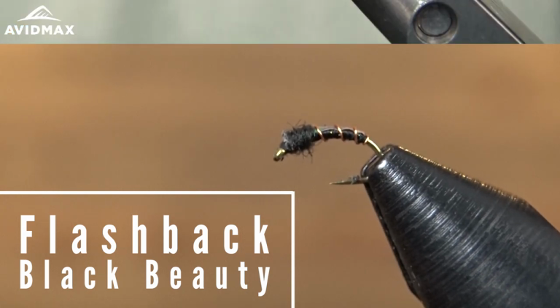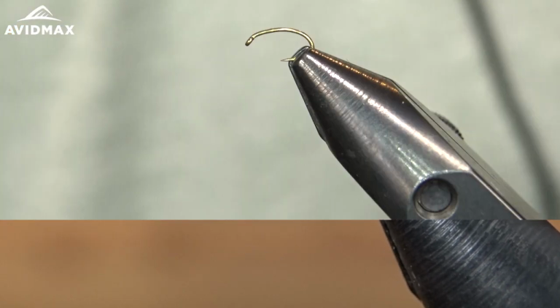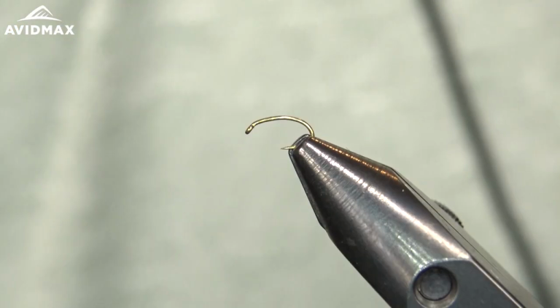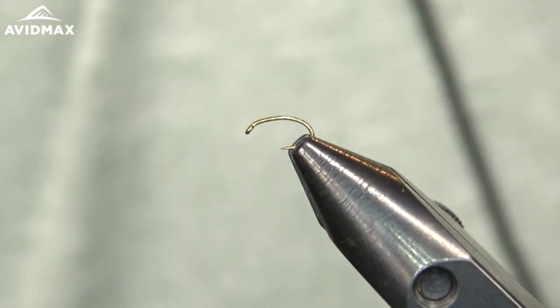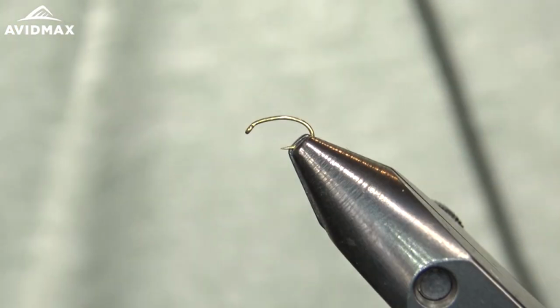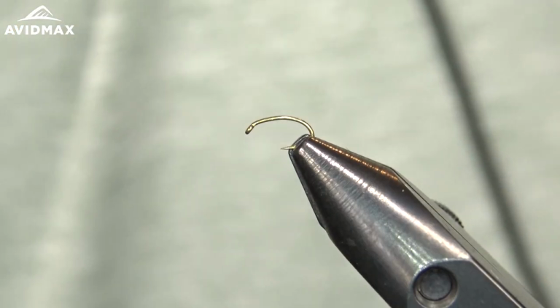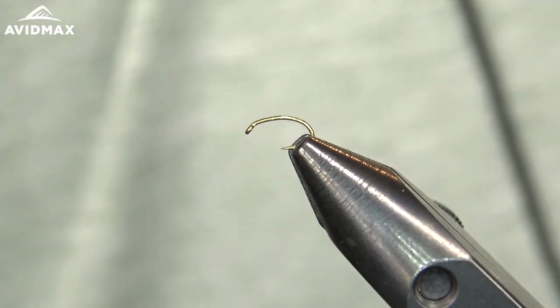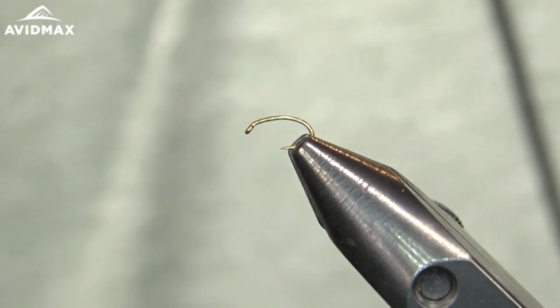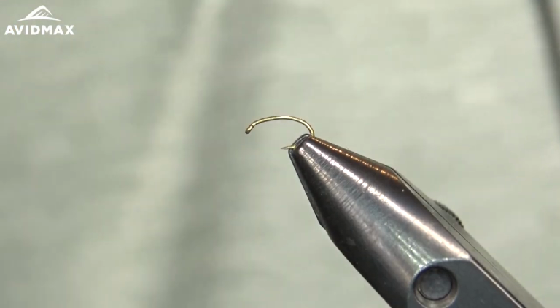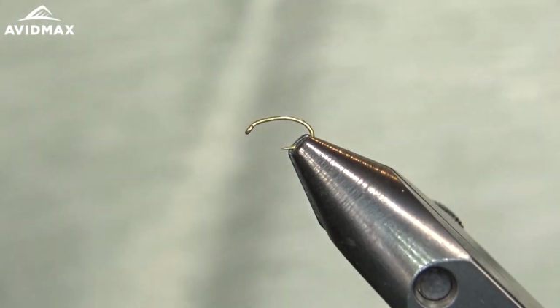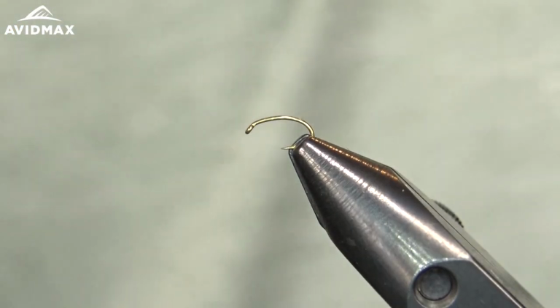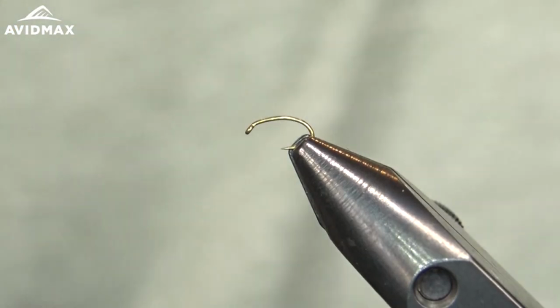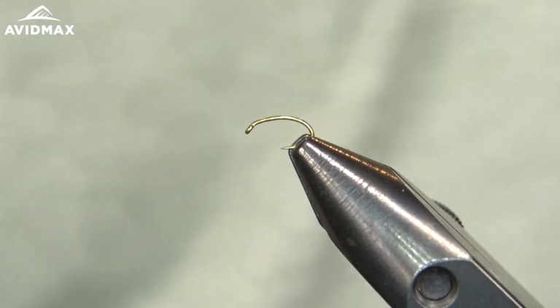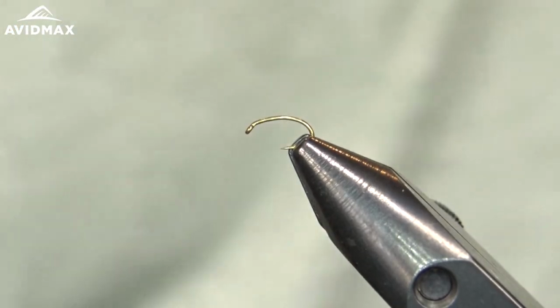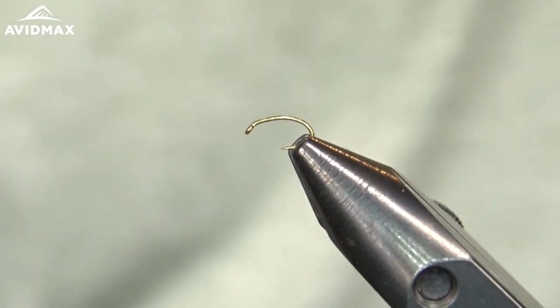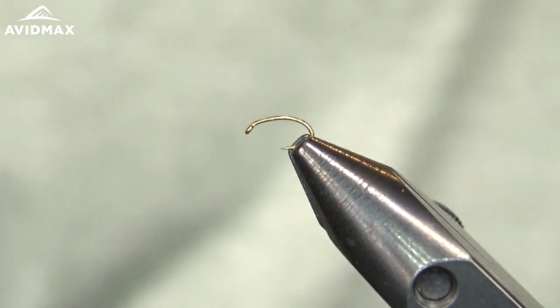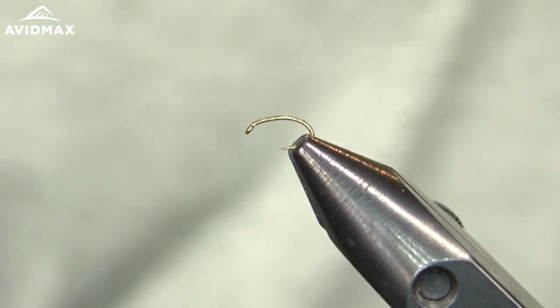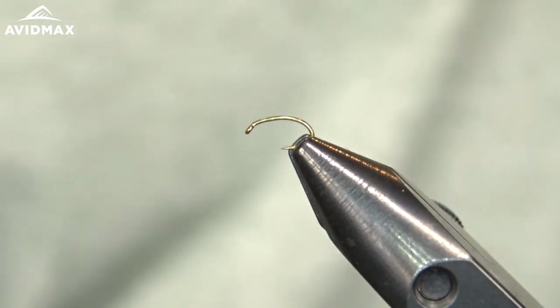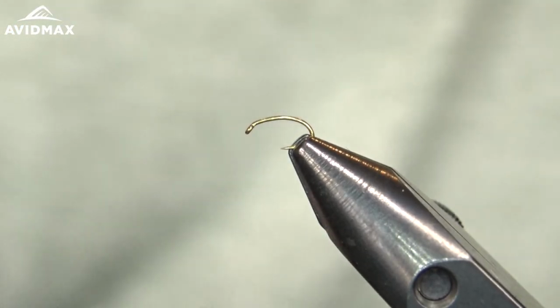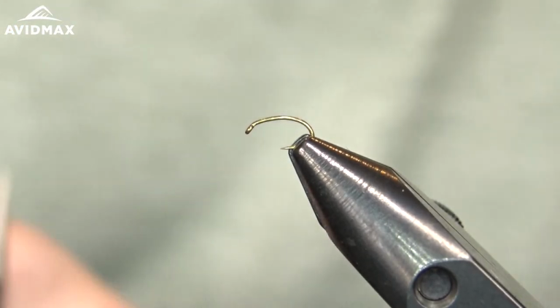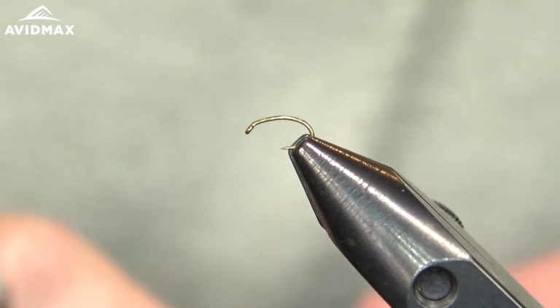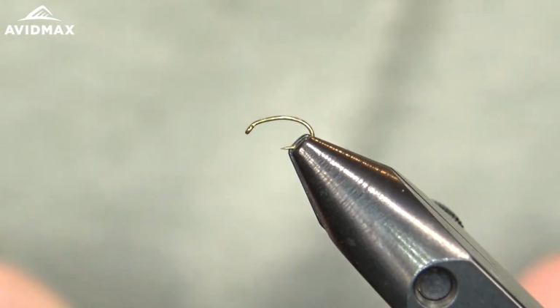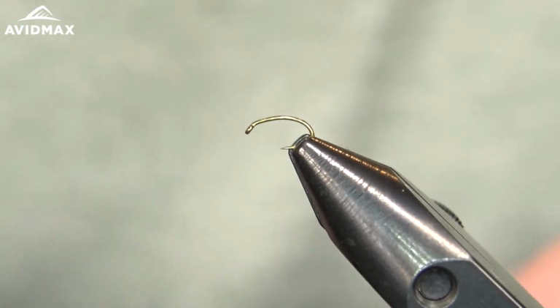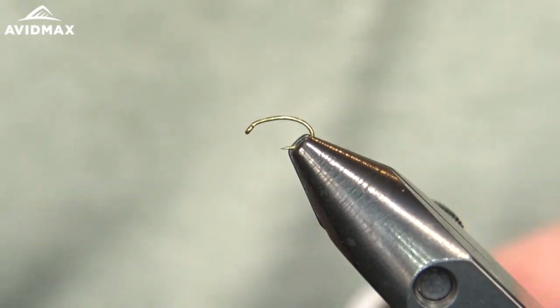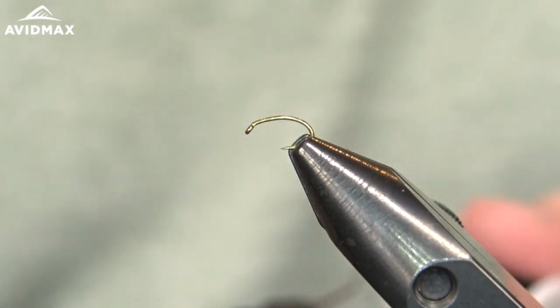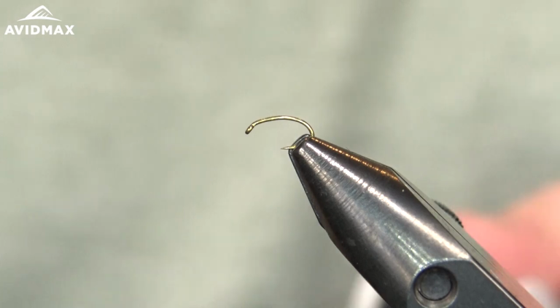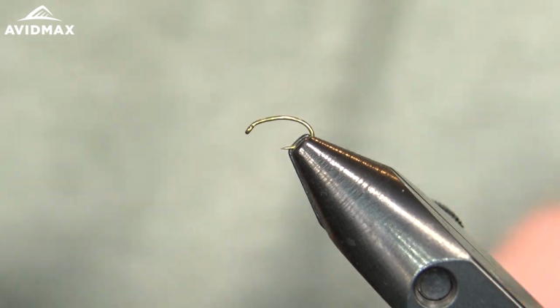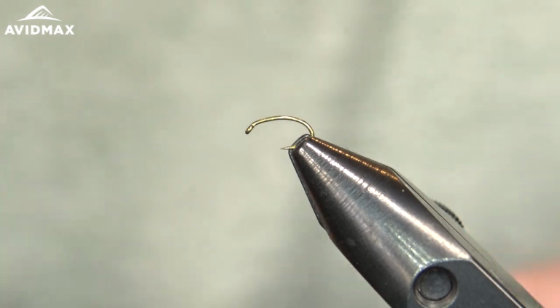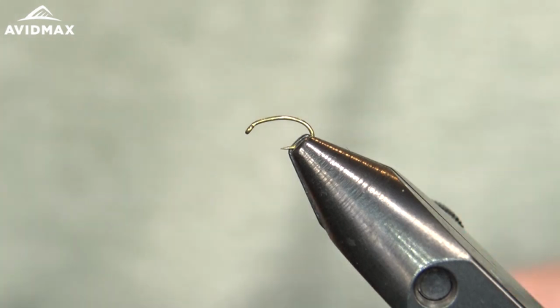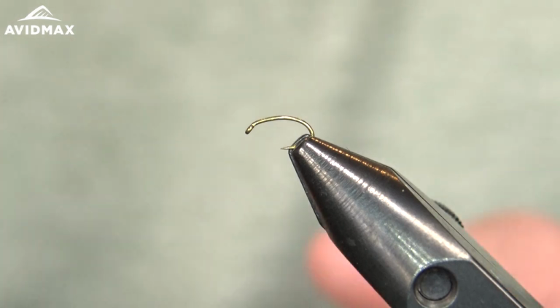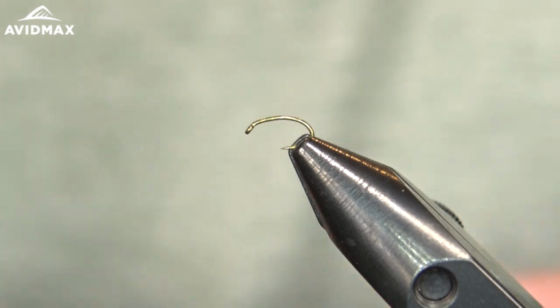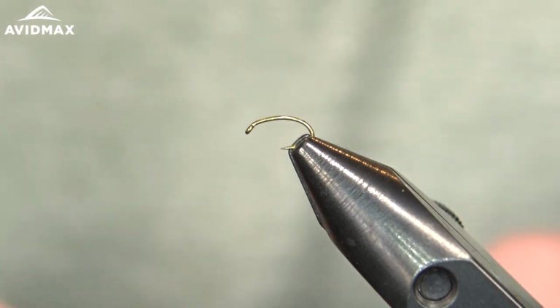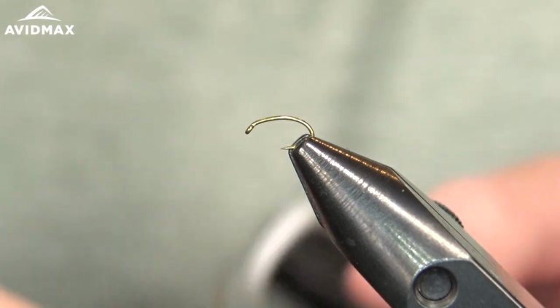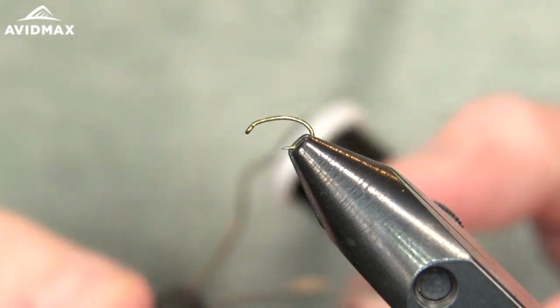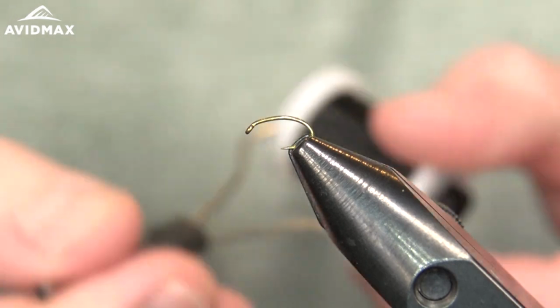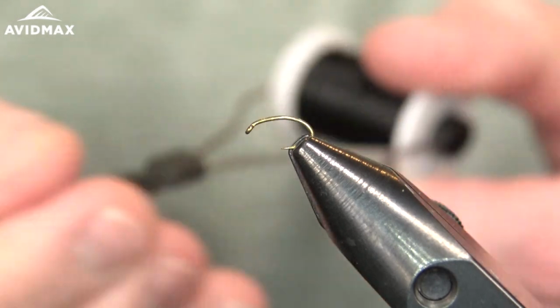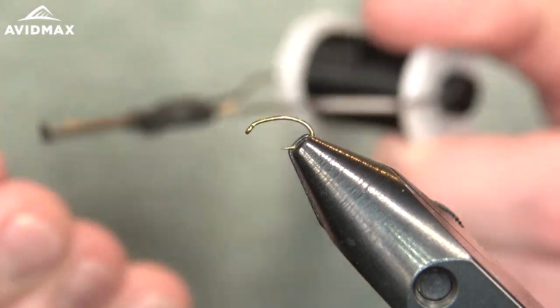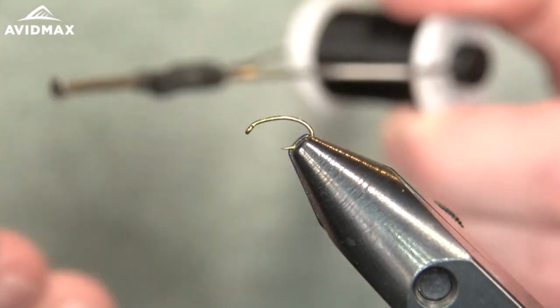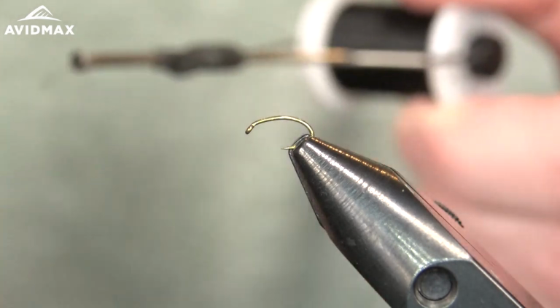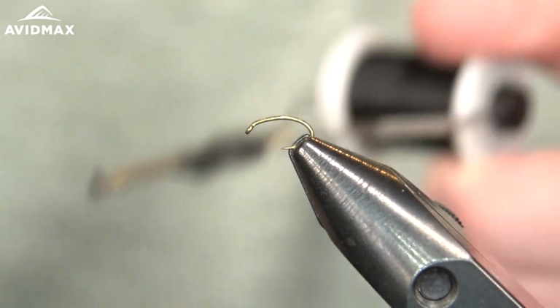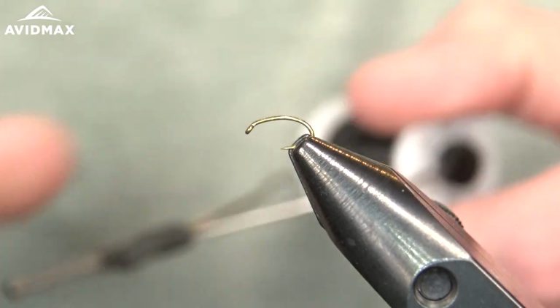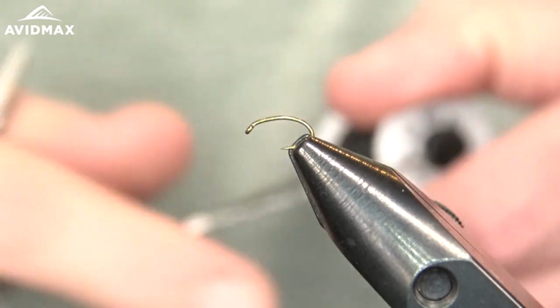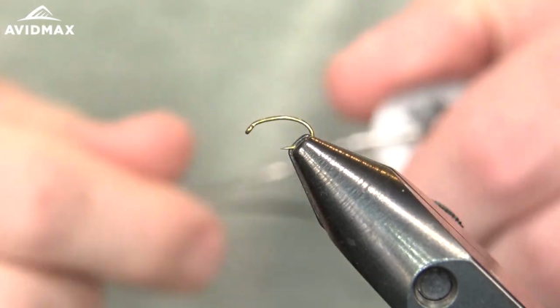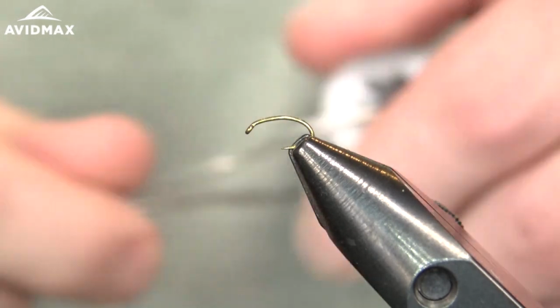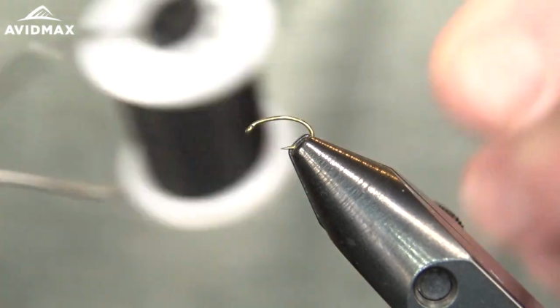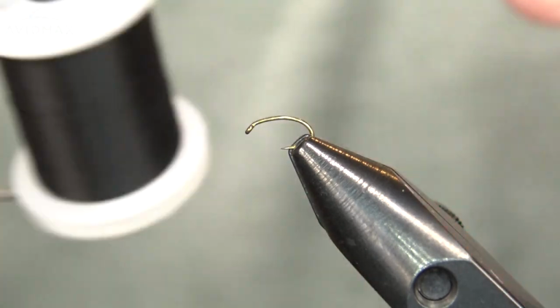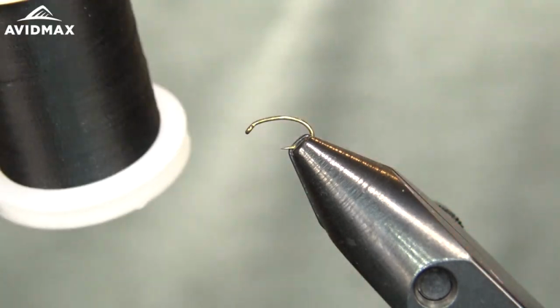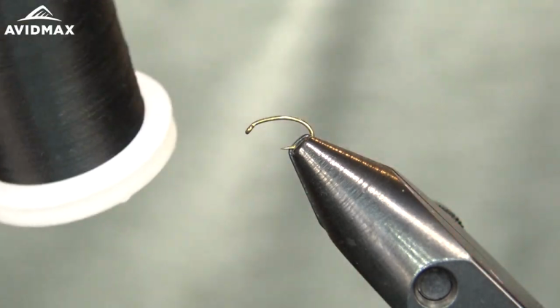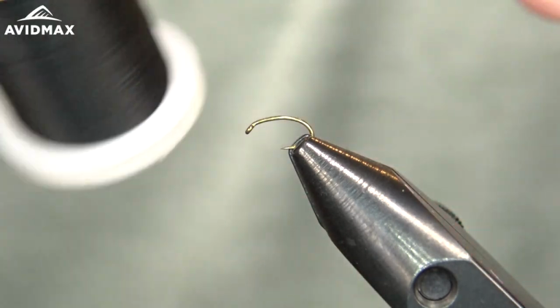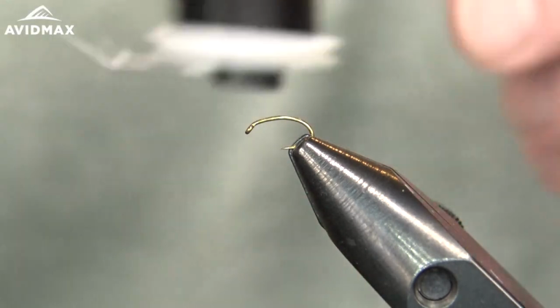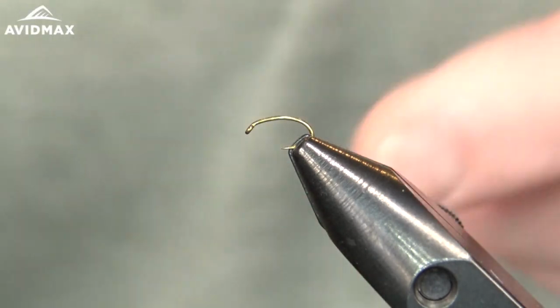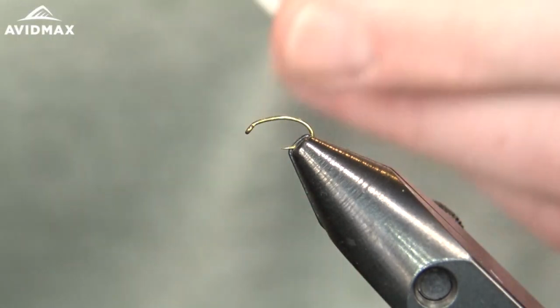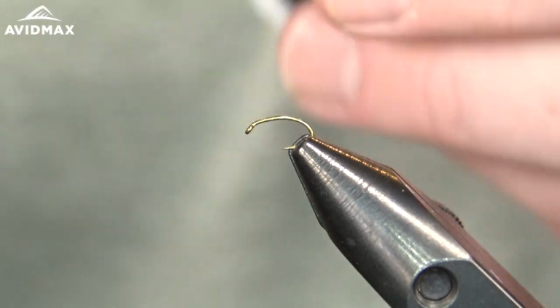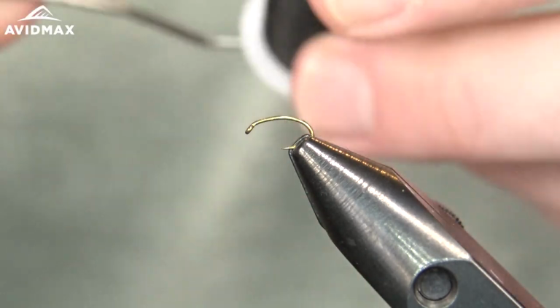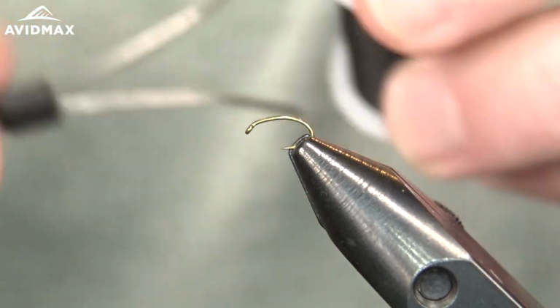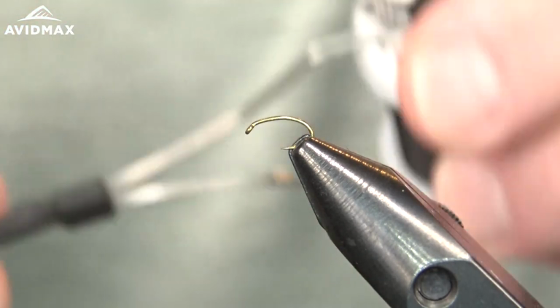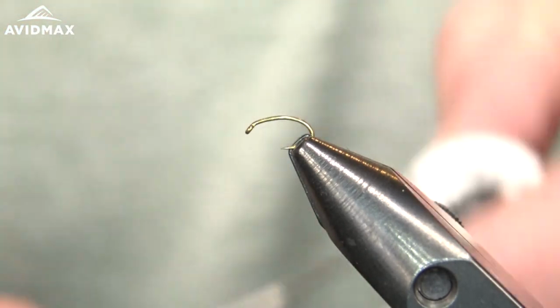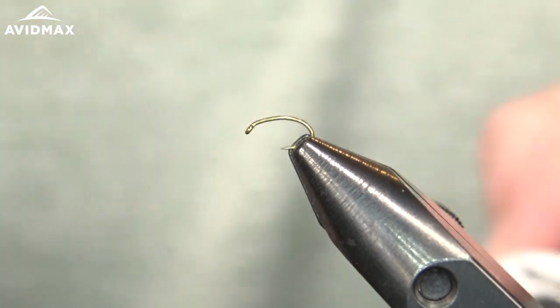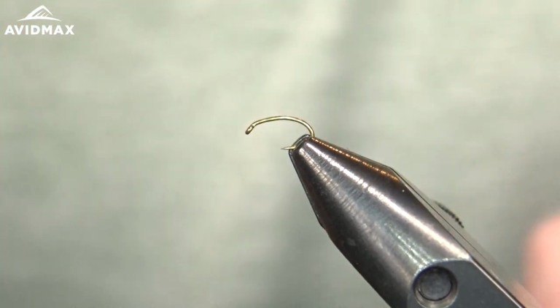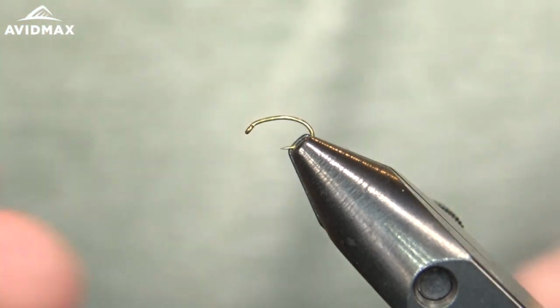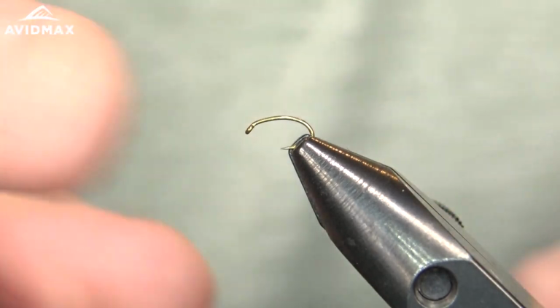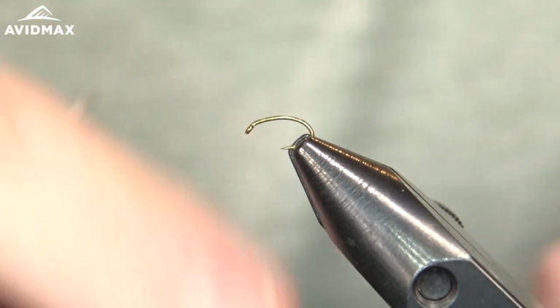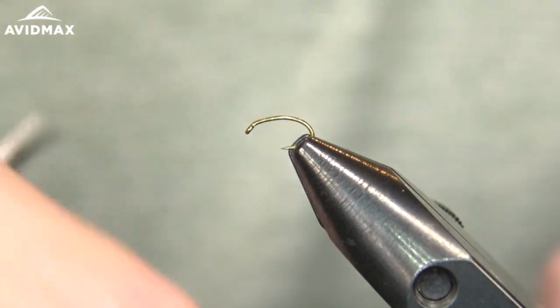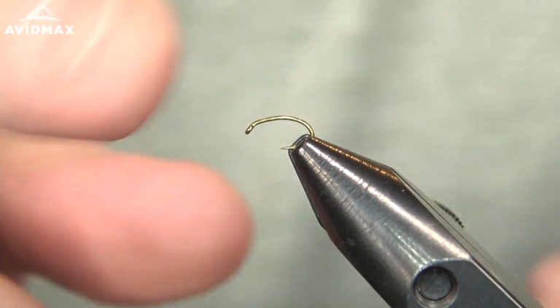Hey everybody, welcome back to another Fly Tying Tuesdays from Avid Max. My name is Brady and today we're going to show you how to tie a Flashback Black Beauty.